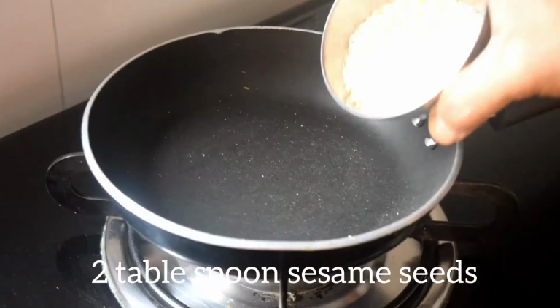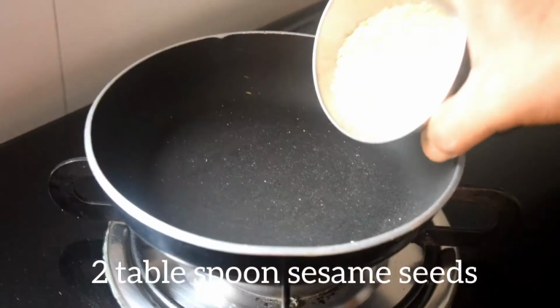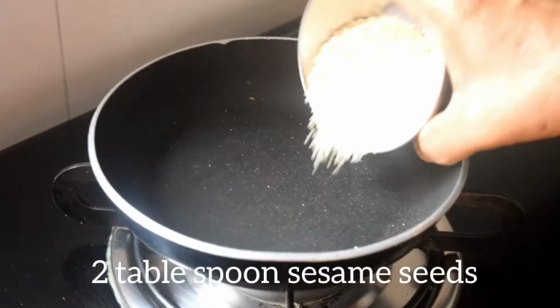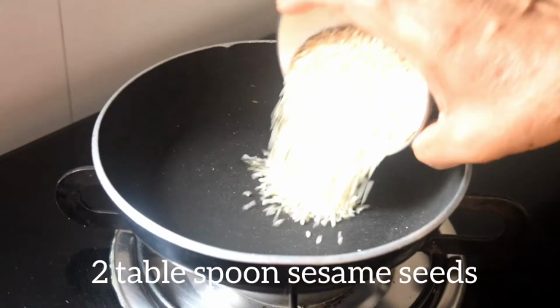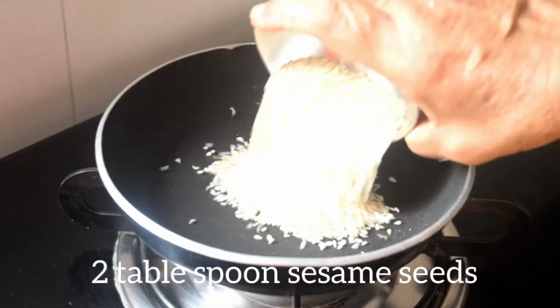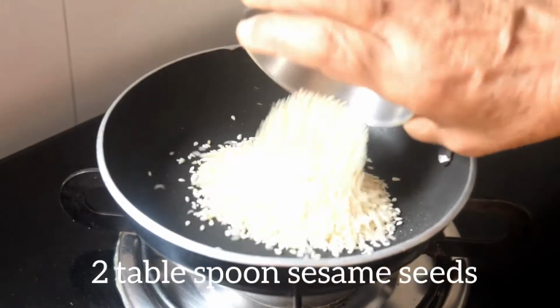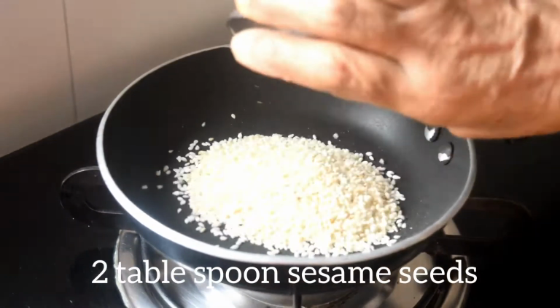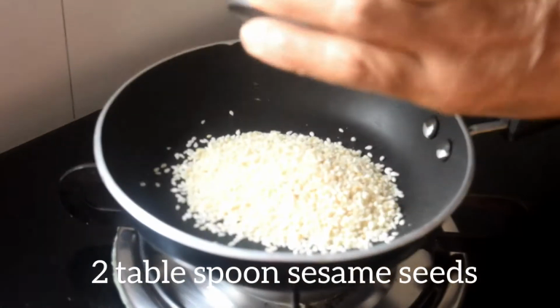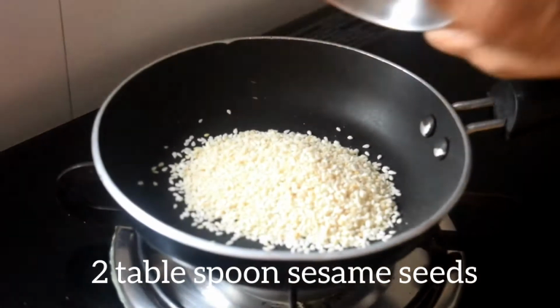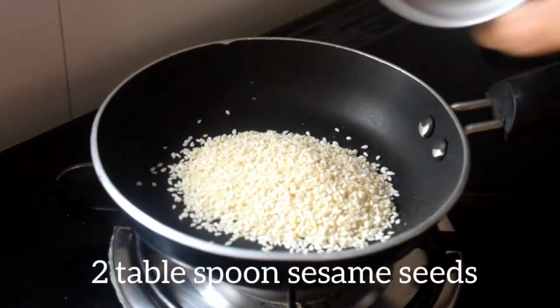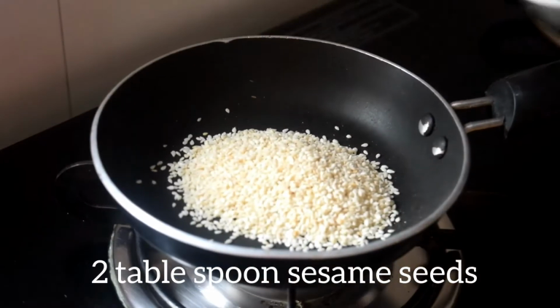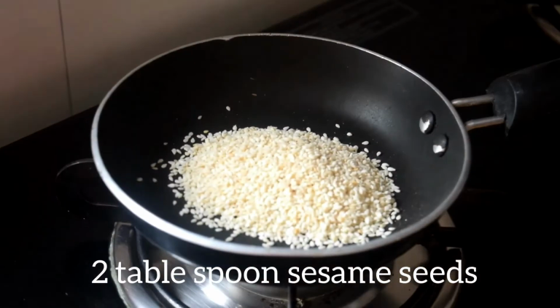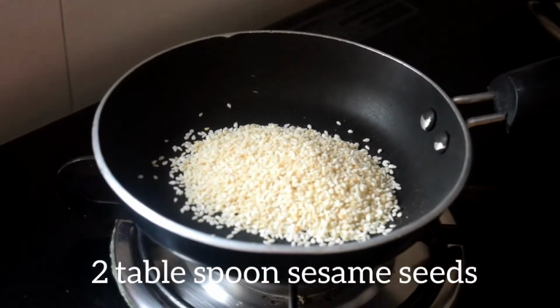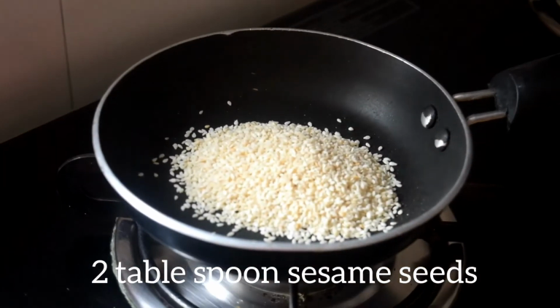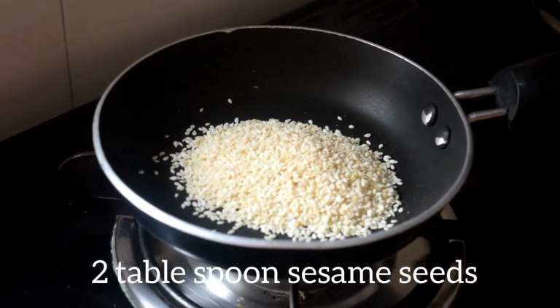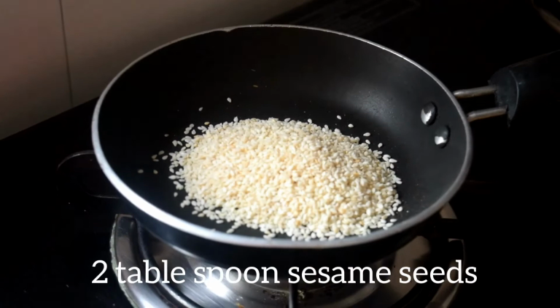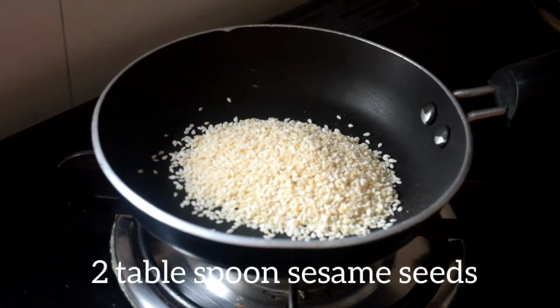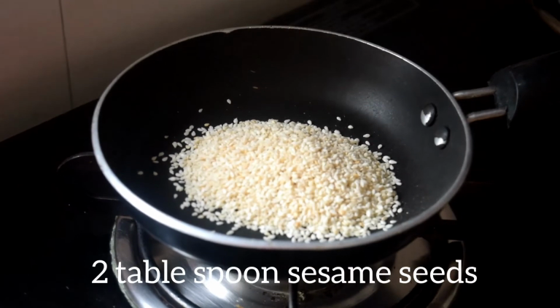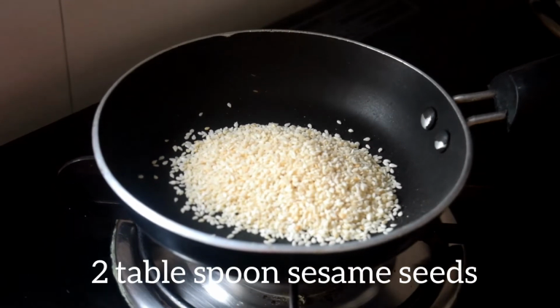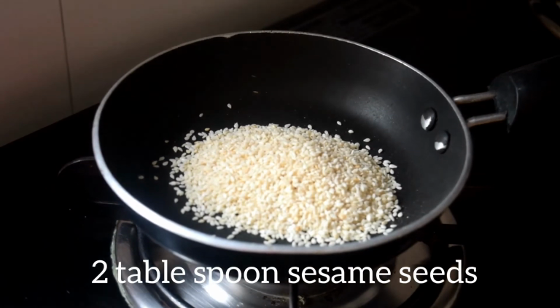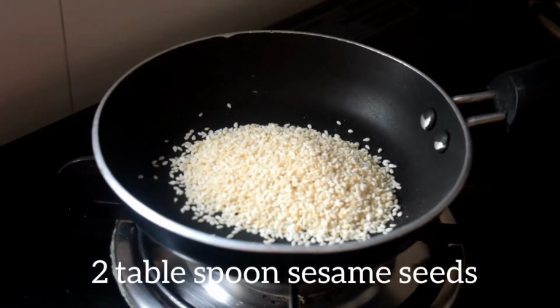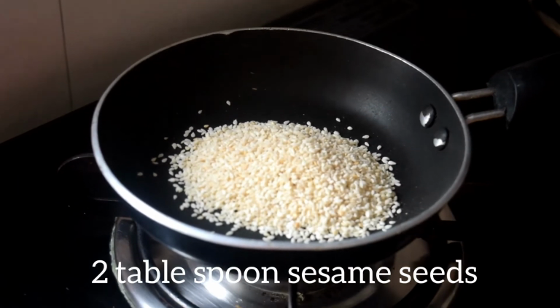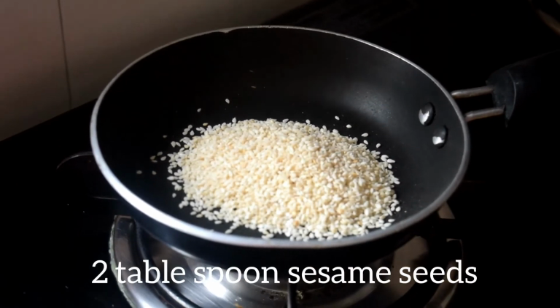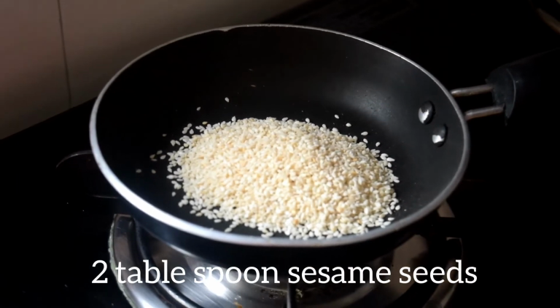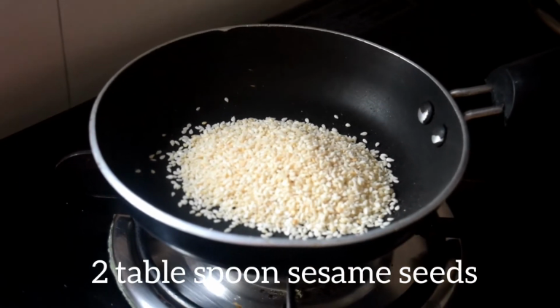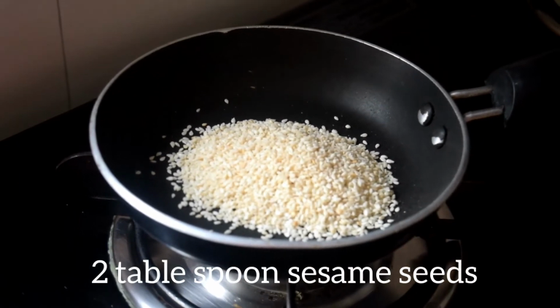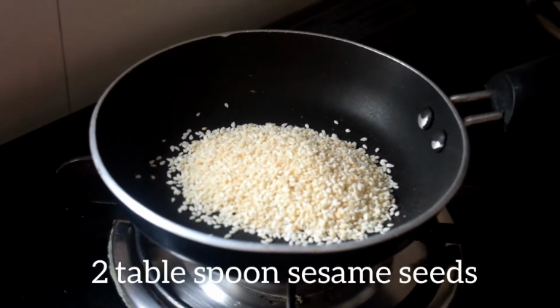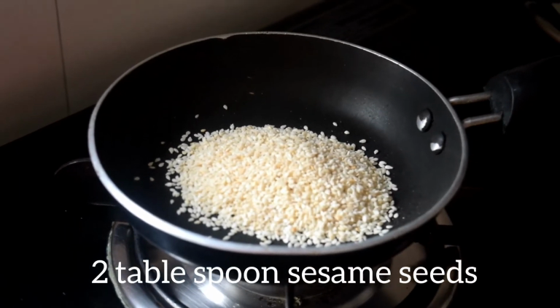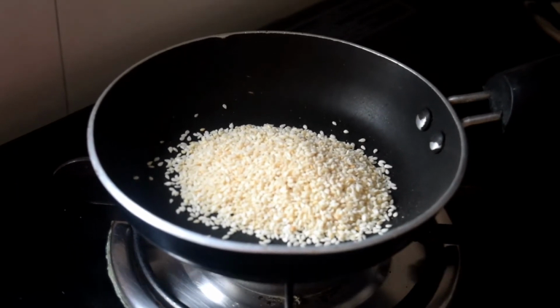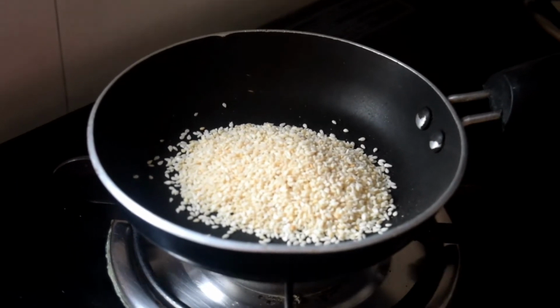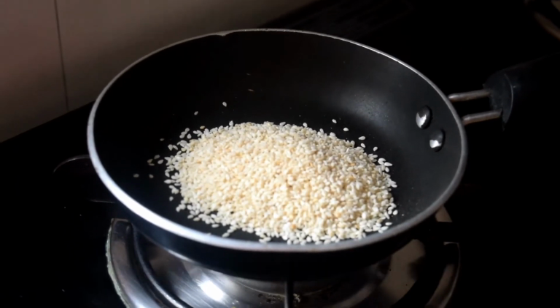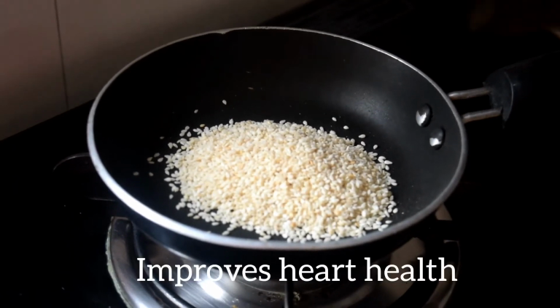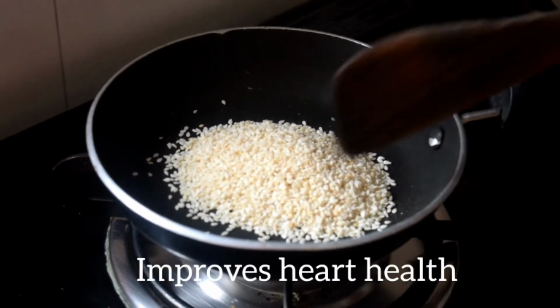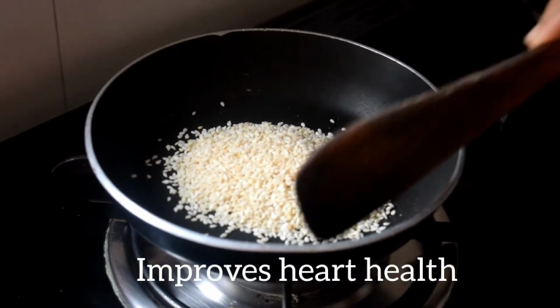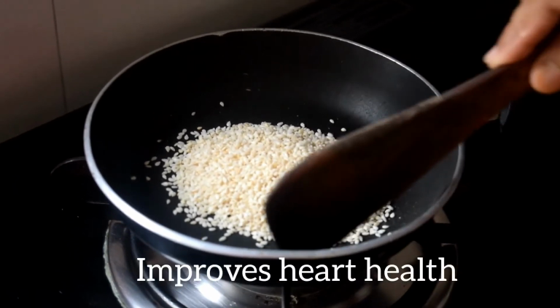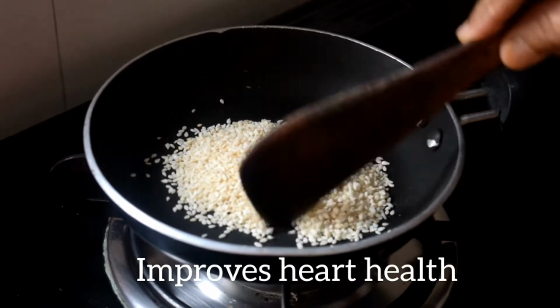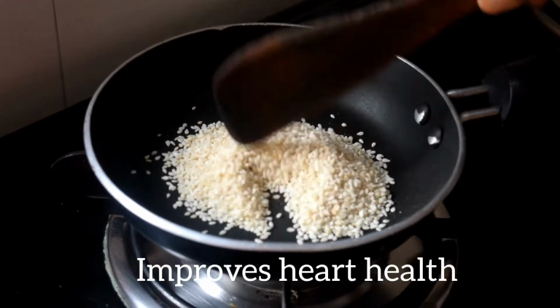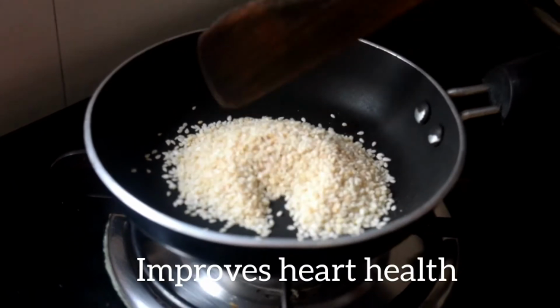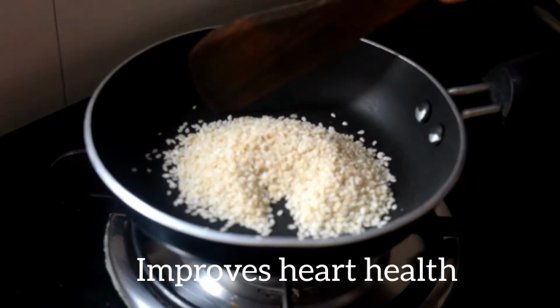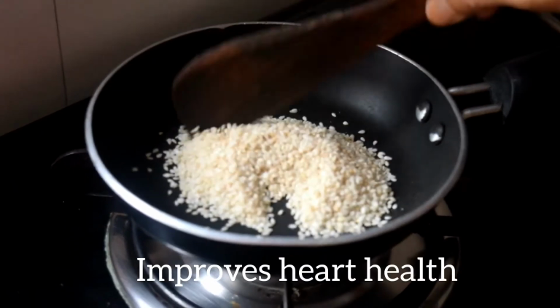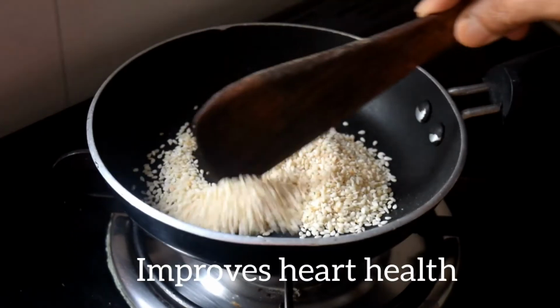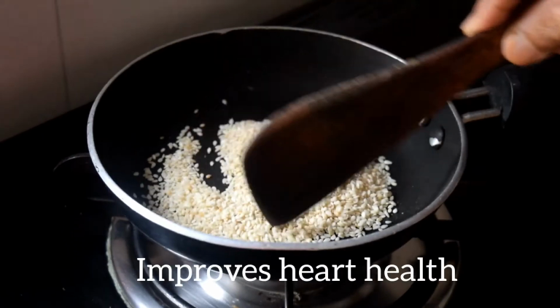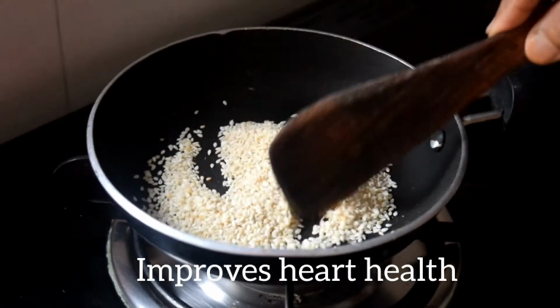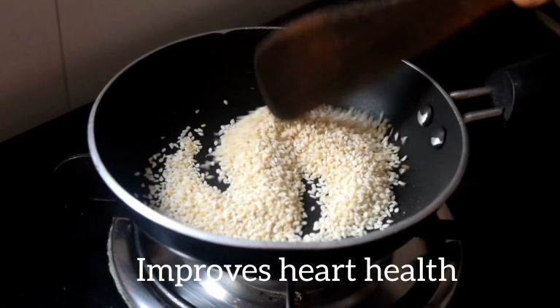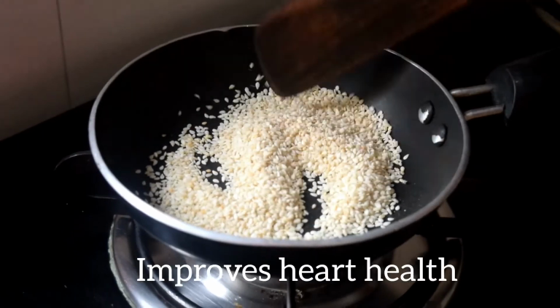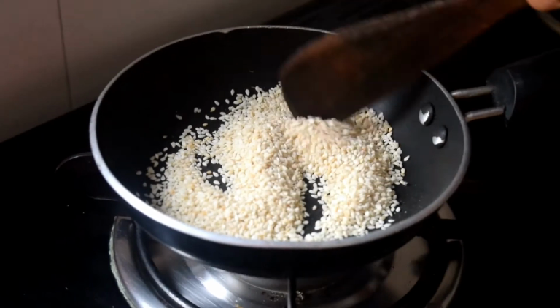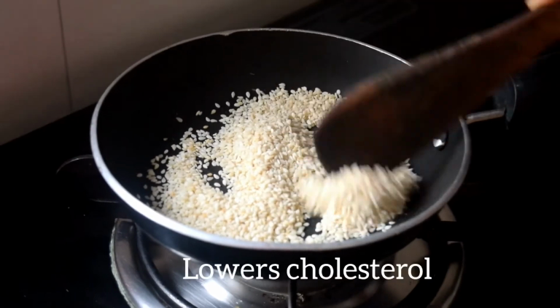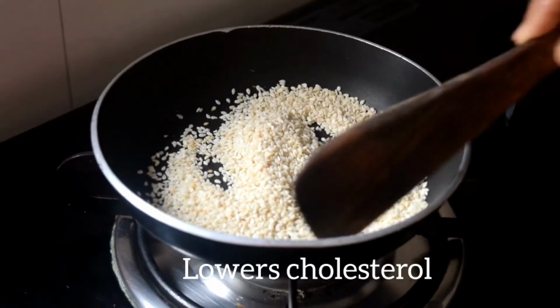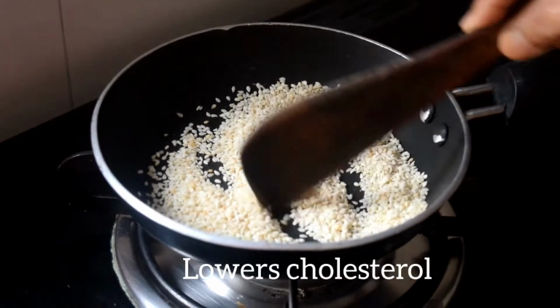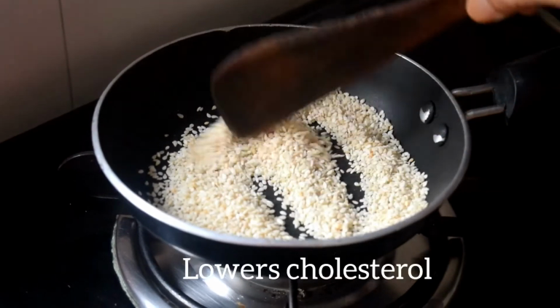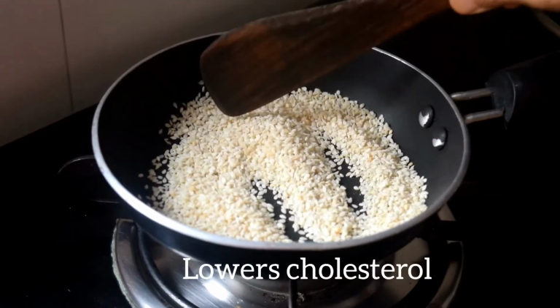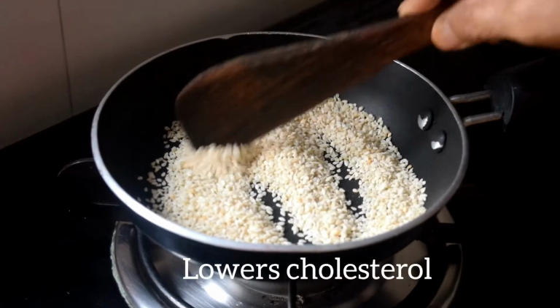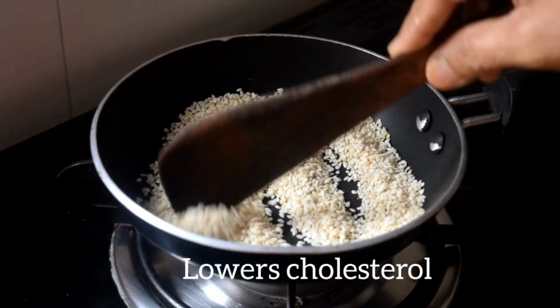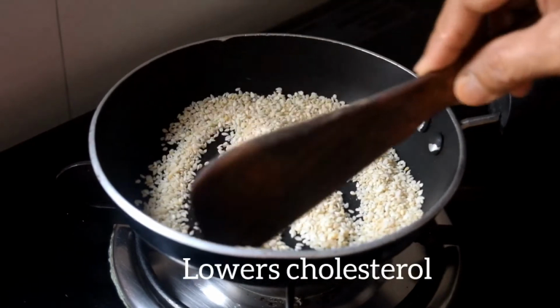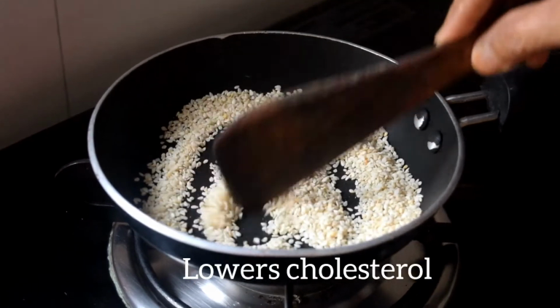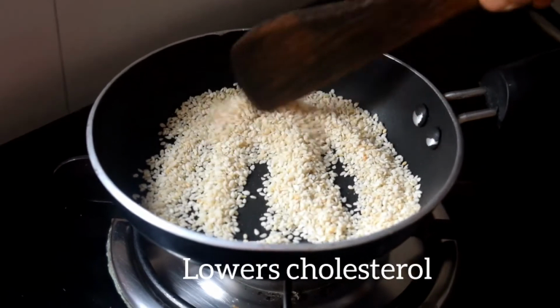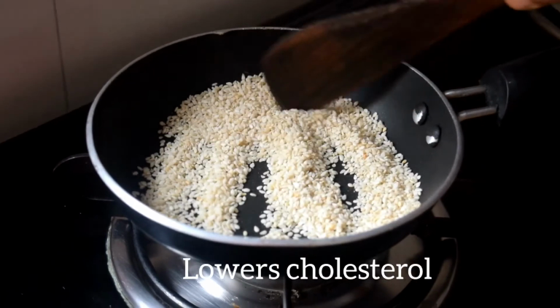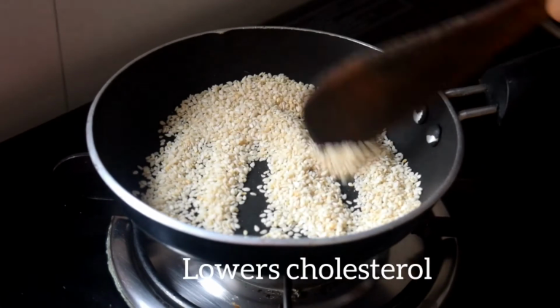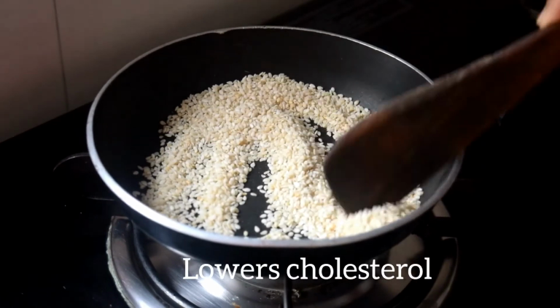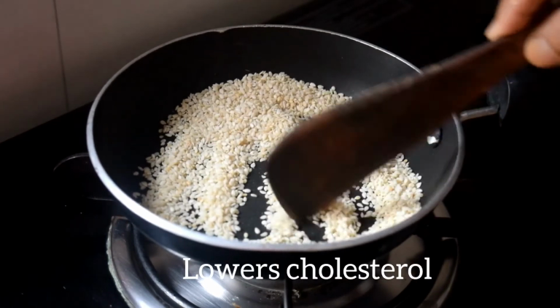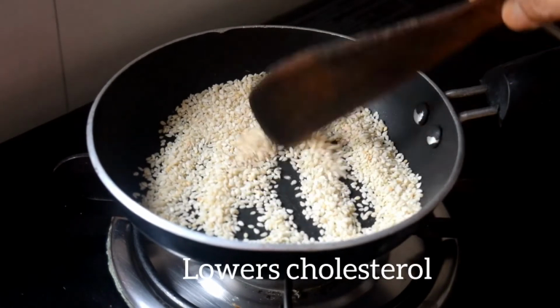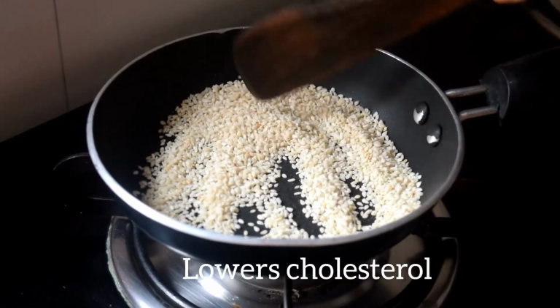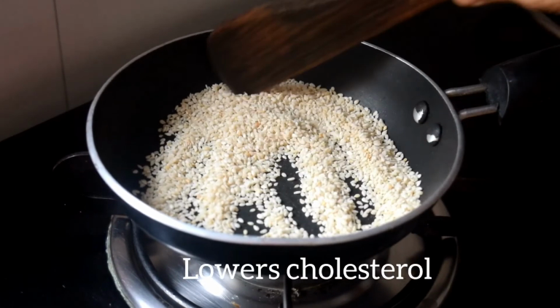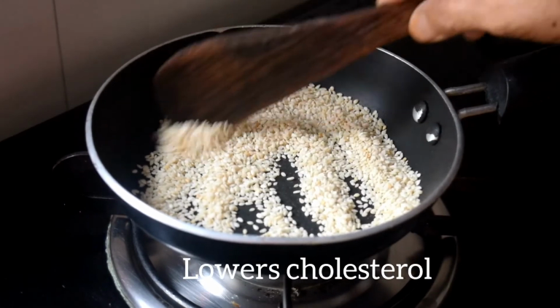To begin with, add 2 tbsp sesame seeds and dry roast it until golden brown.